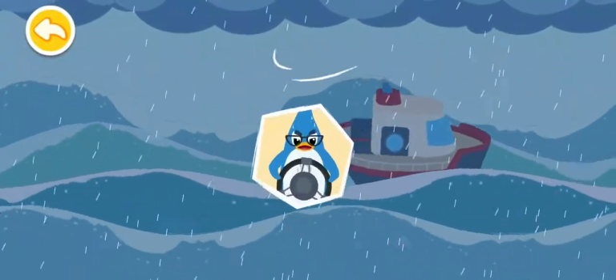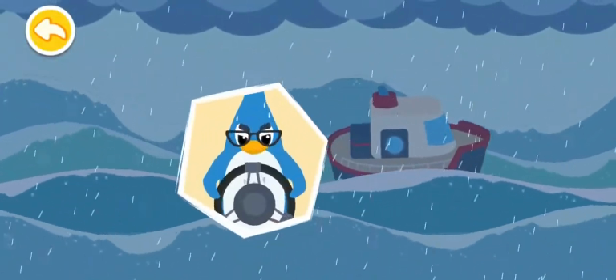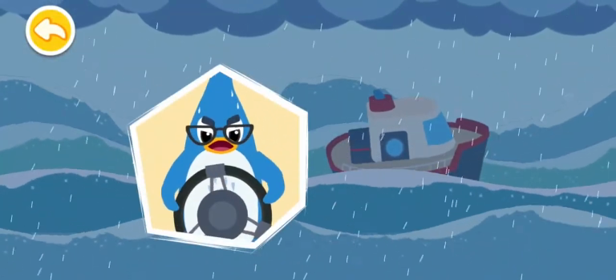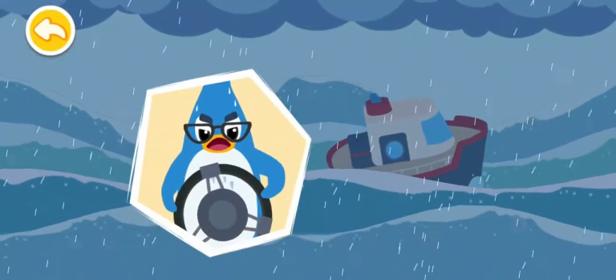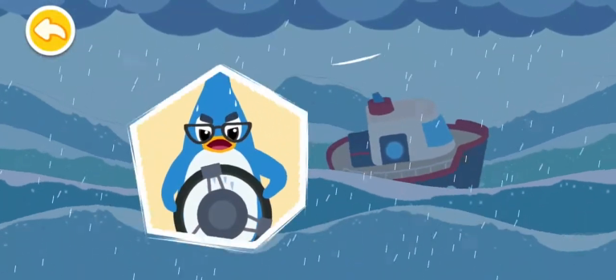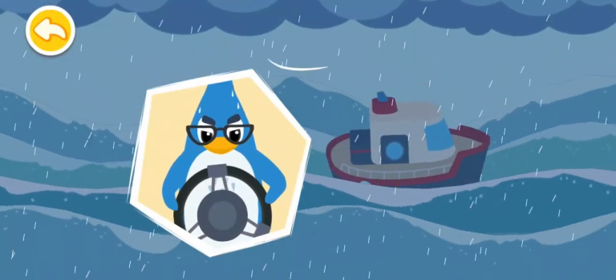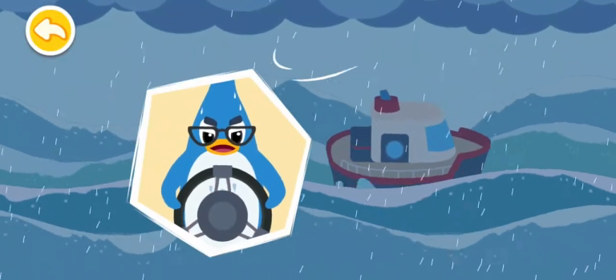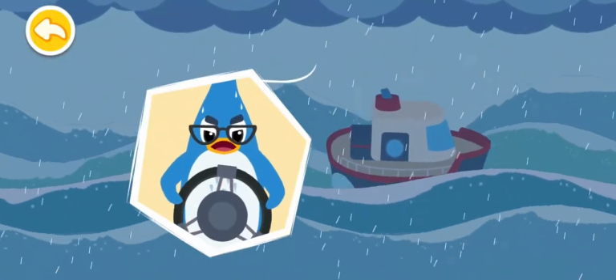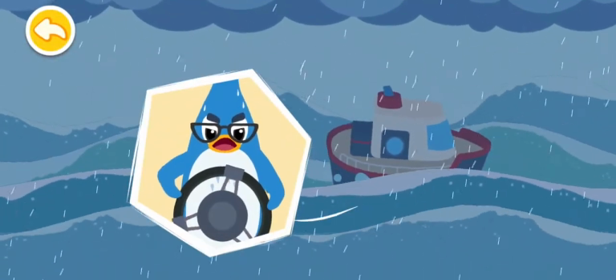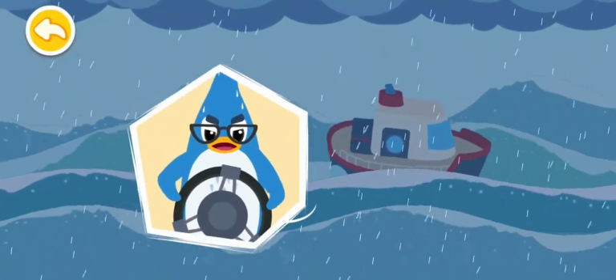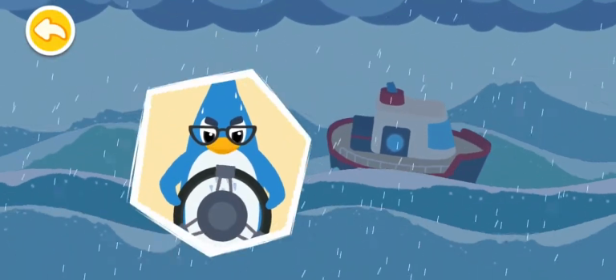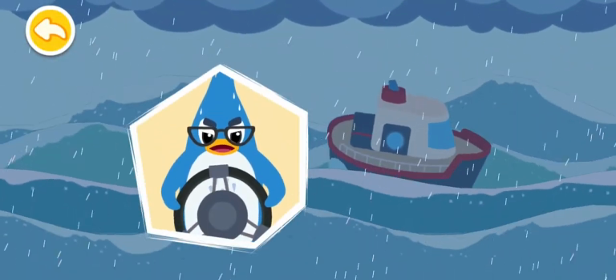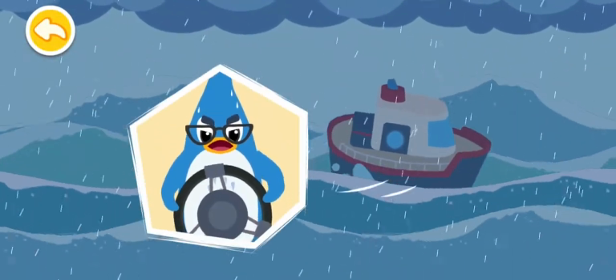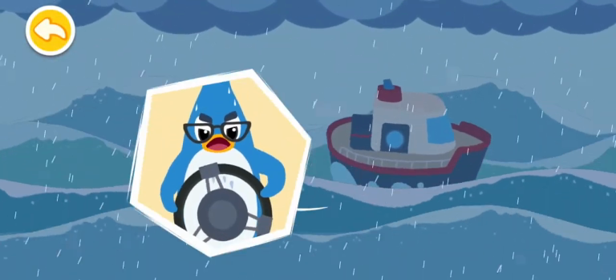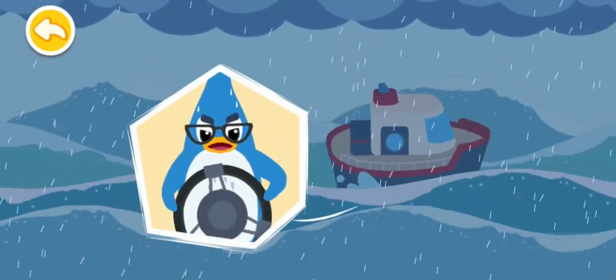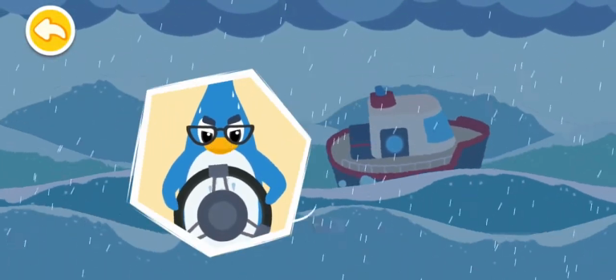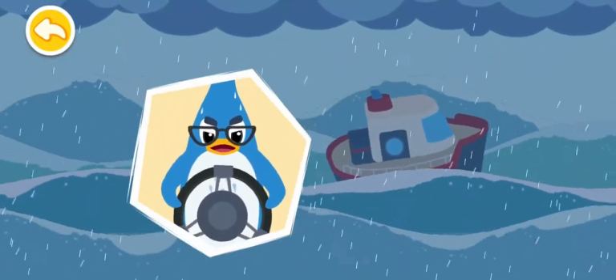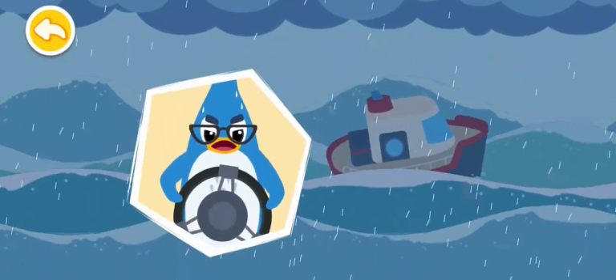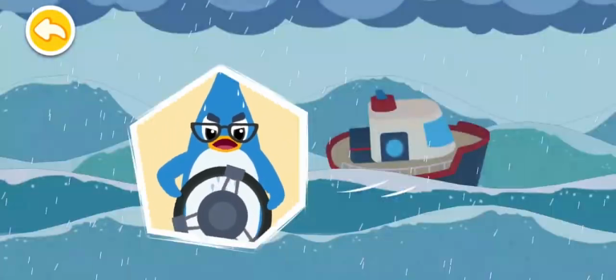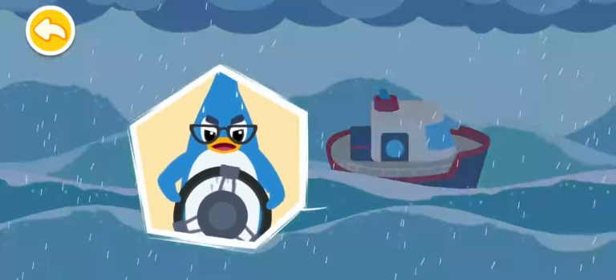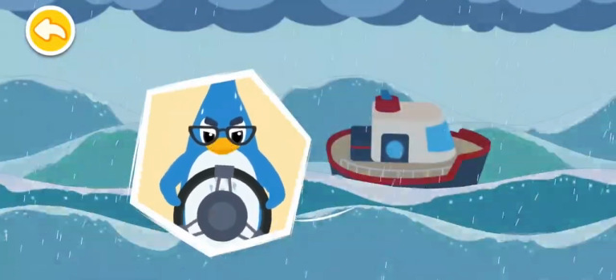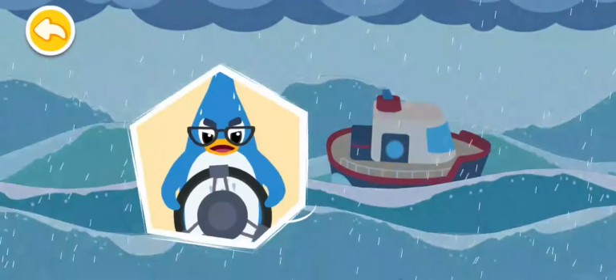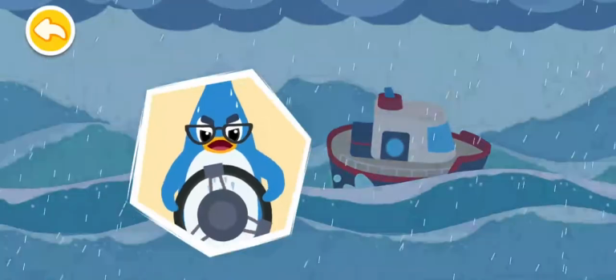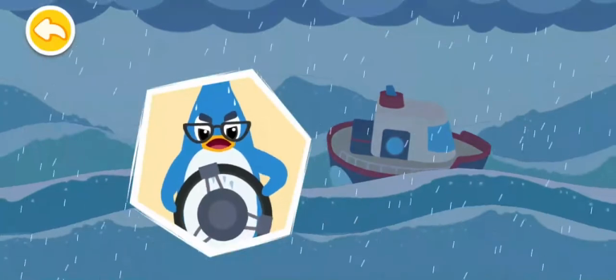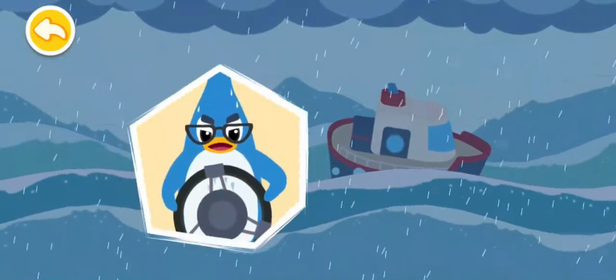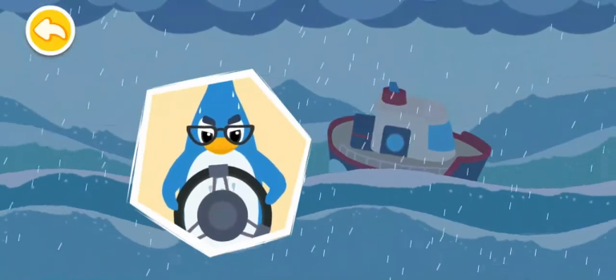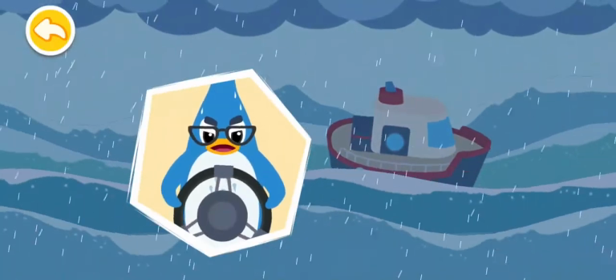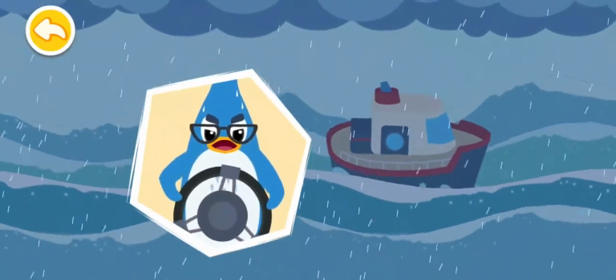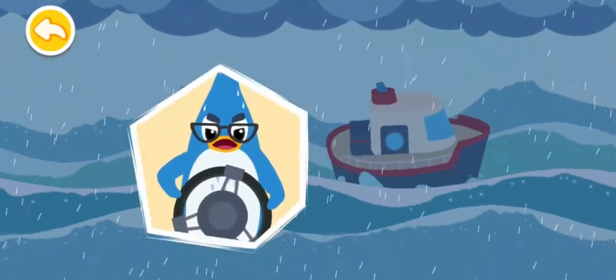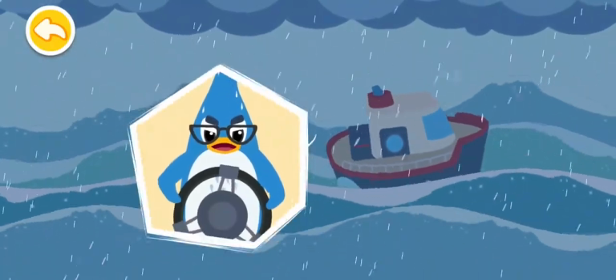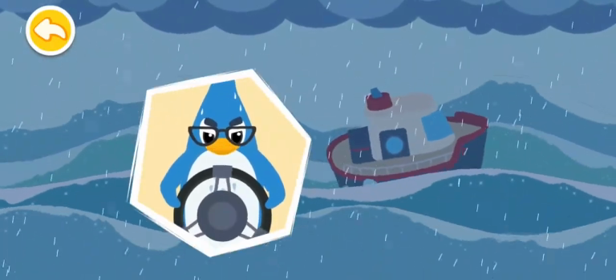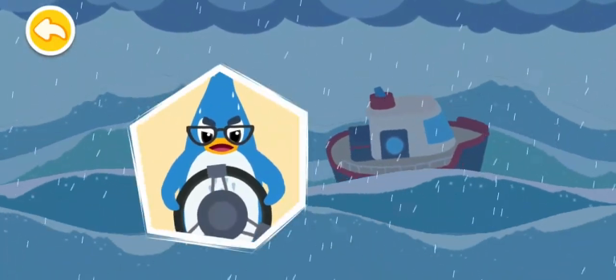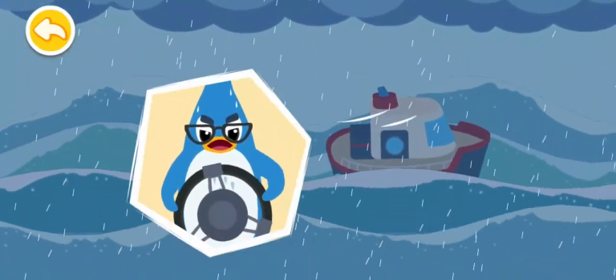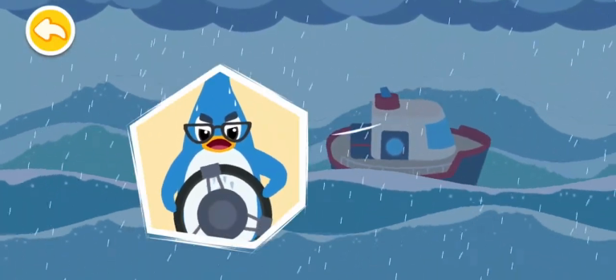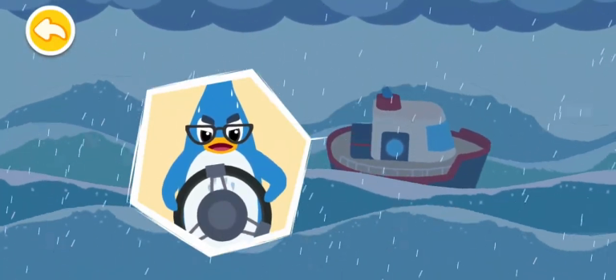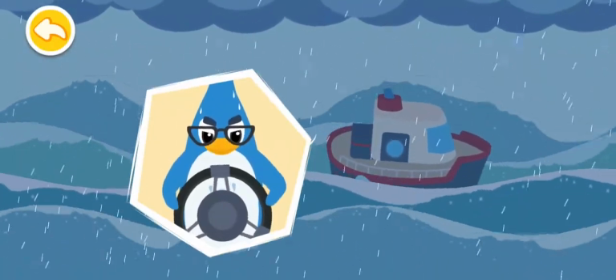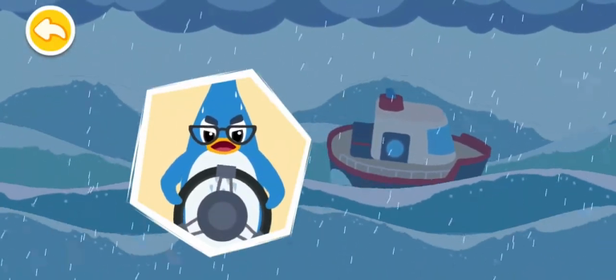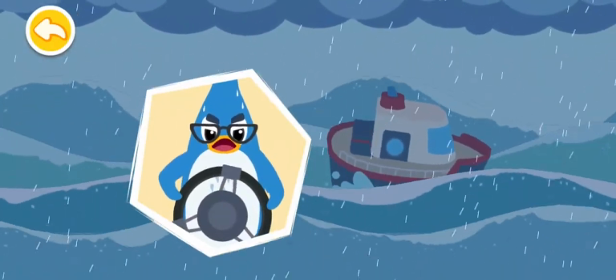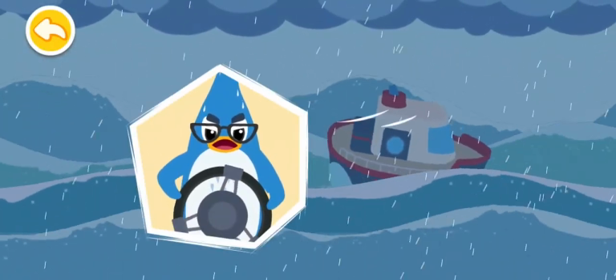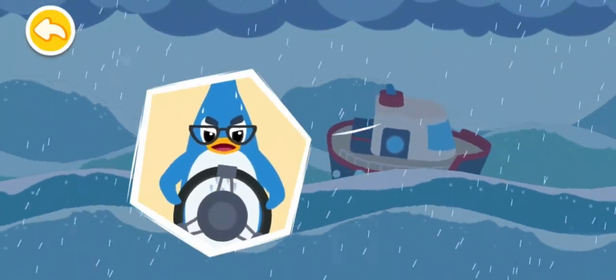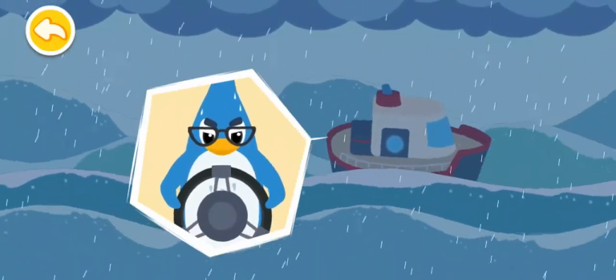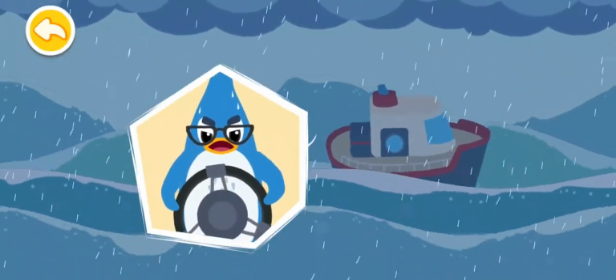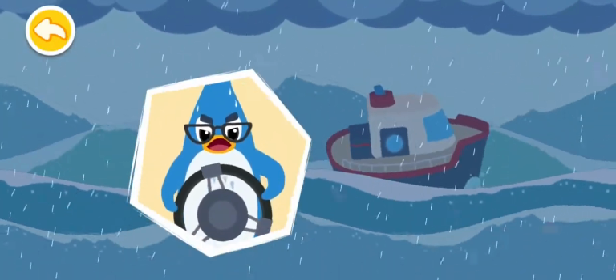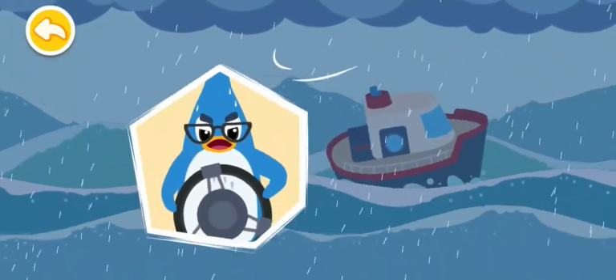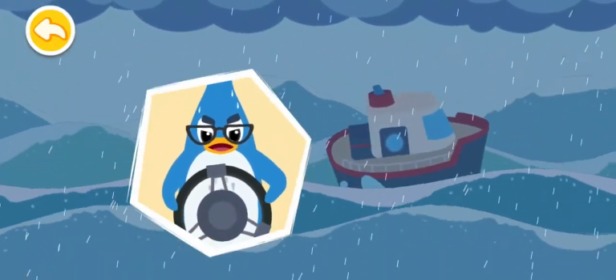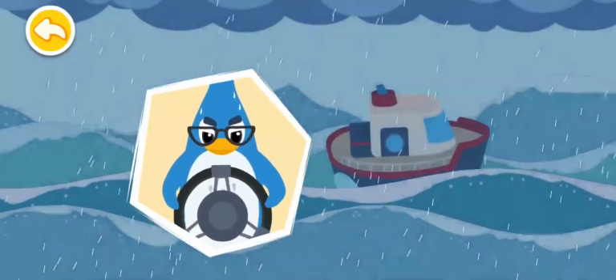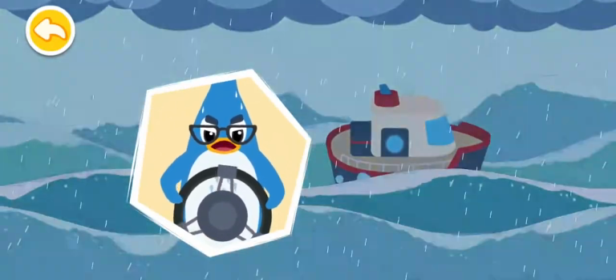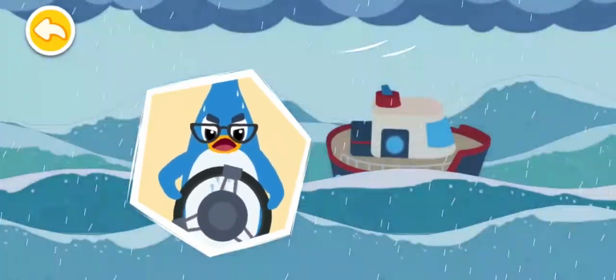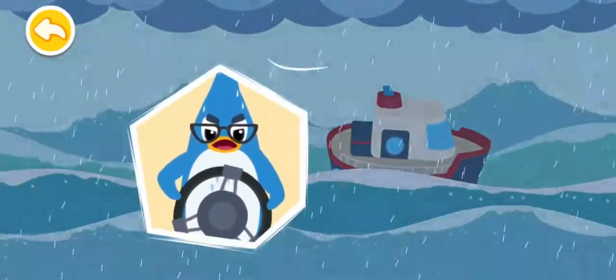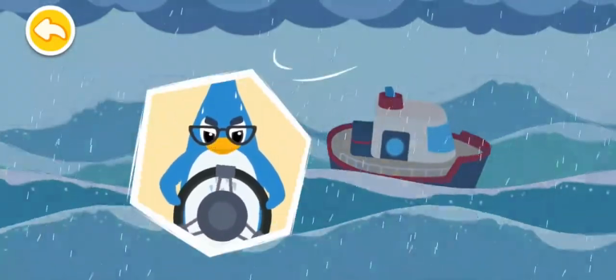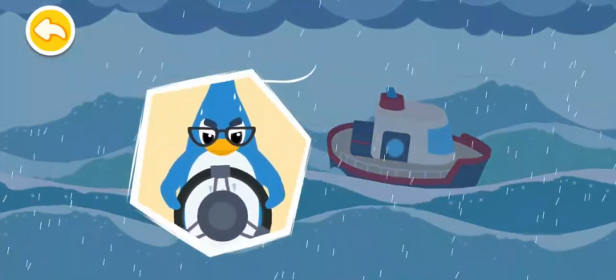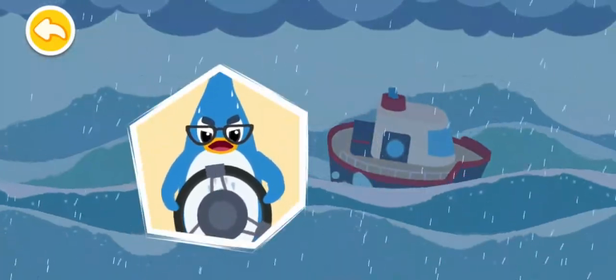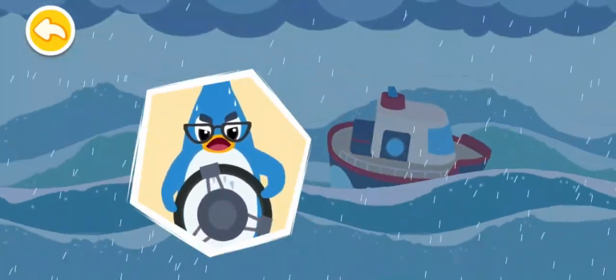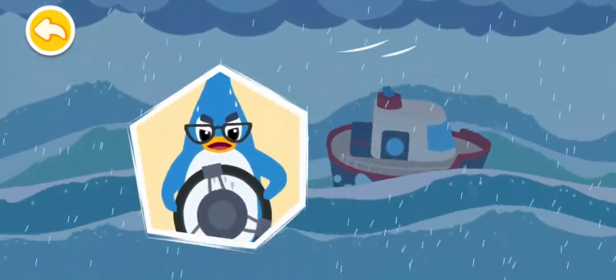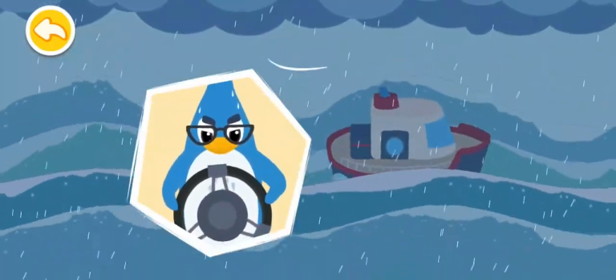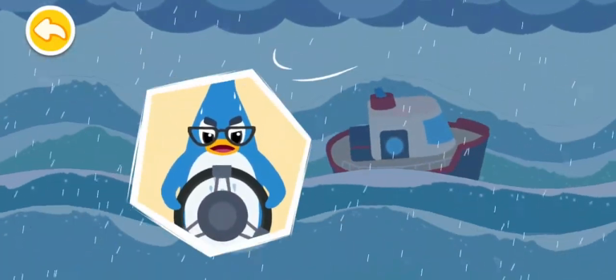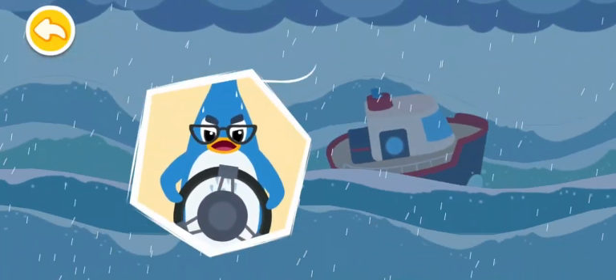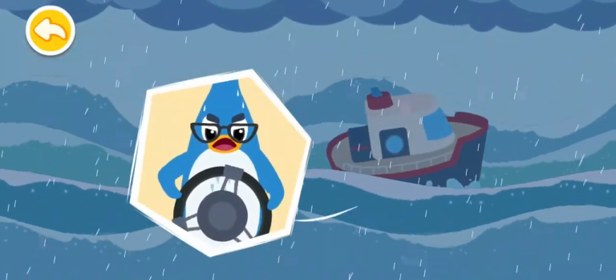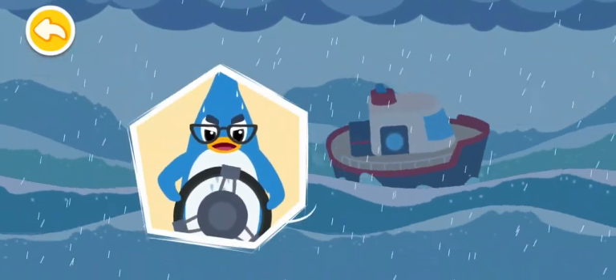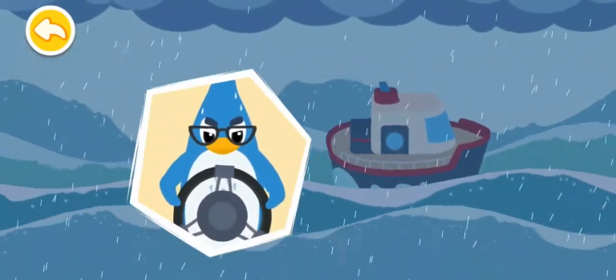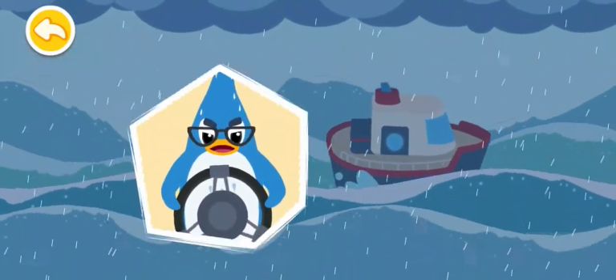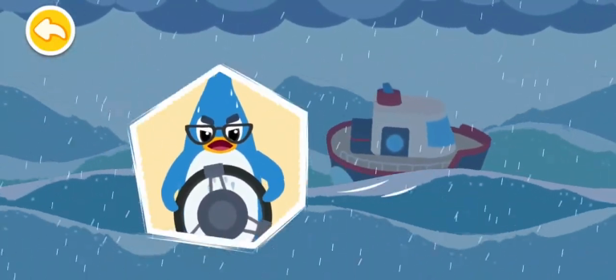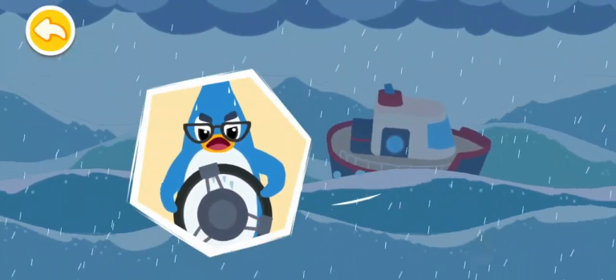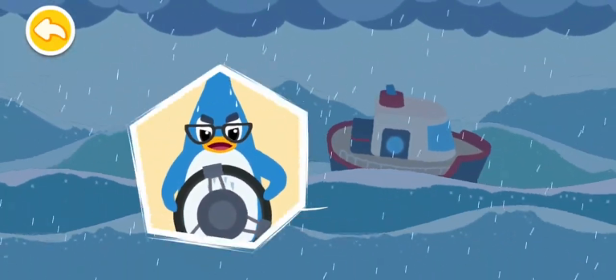Oh no! It's a hurricane! We need to prepare to stay safe. Back to shore!